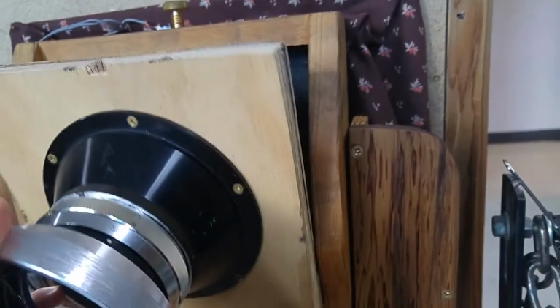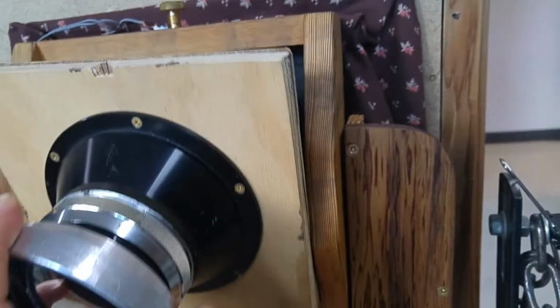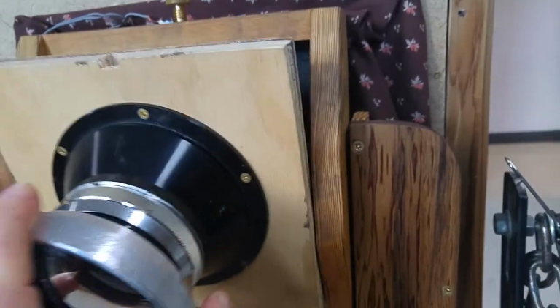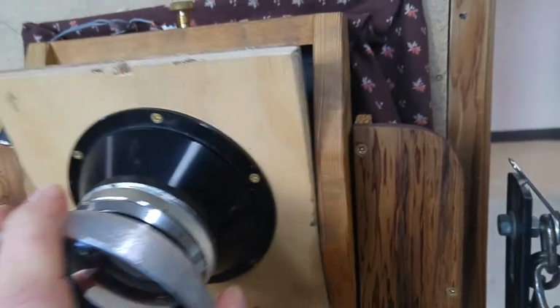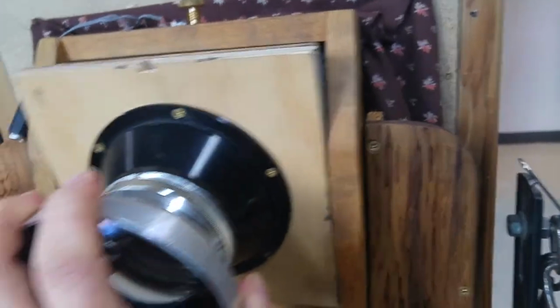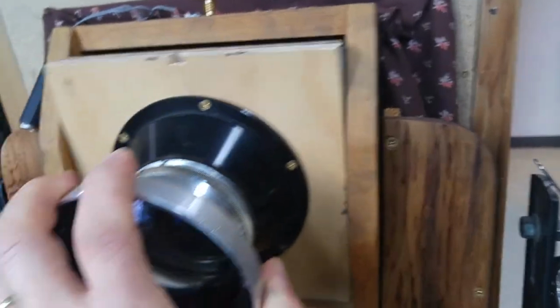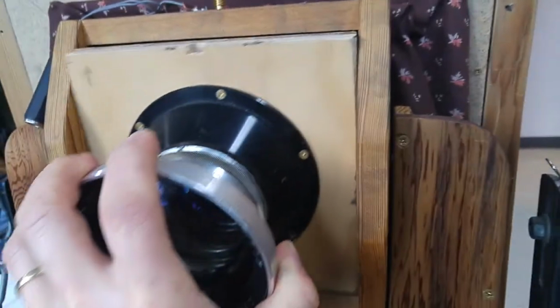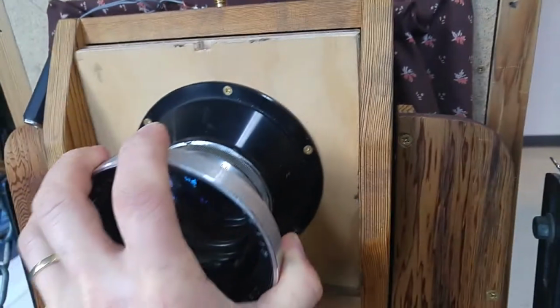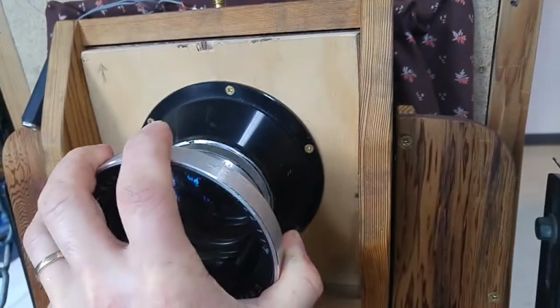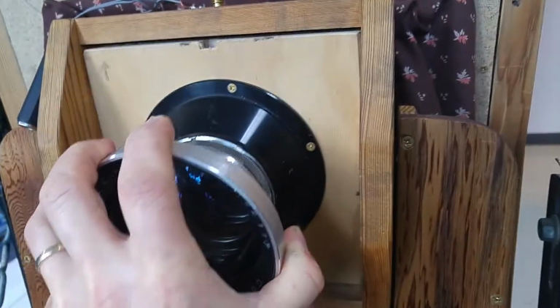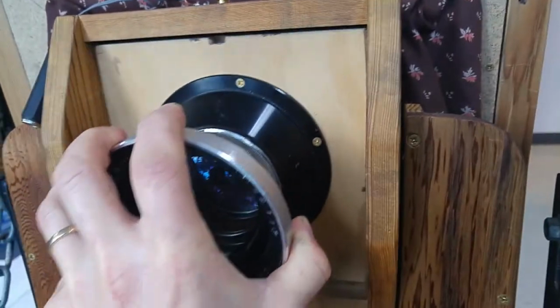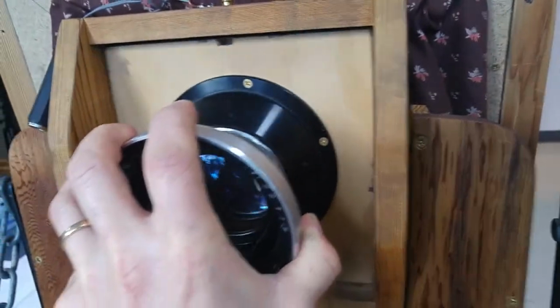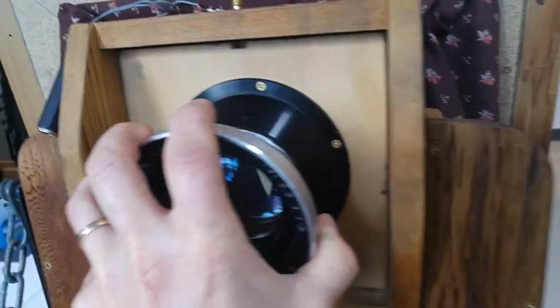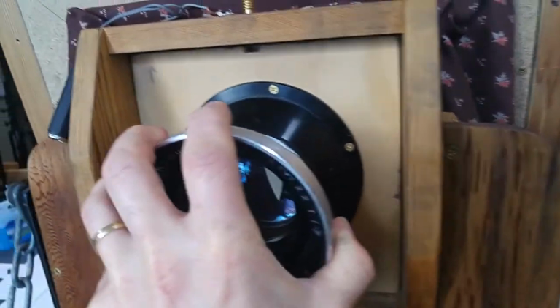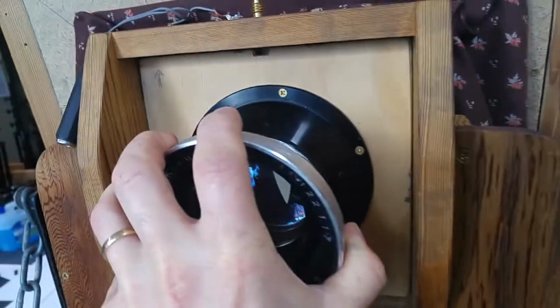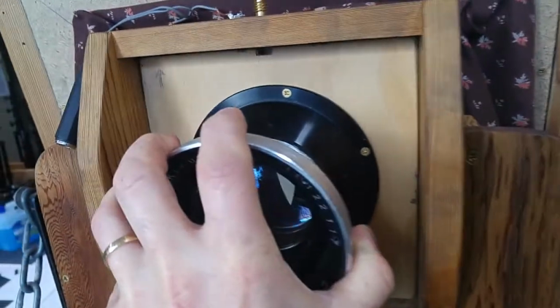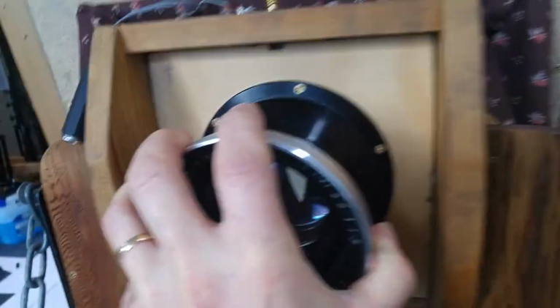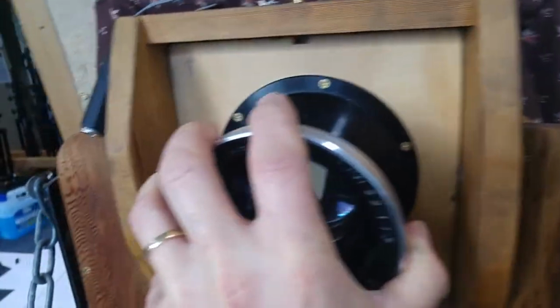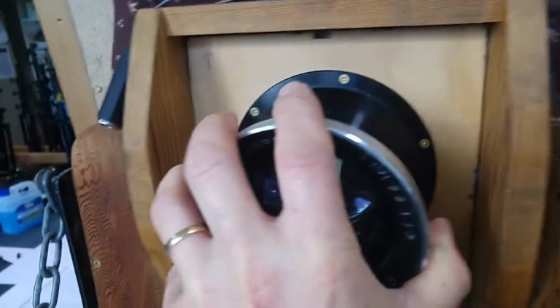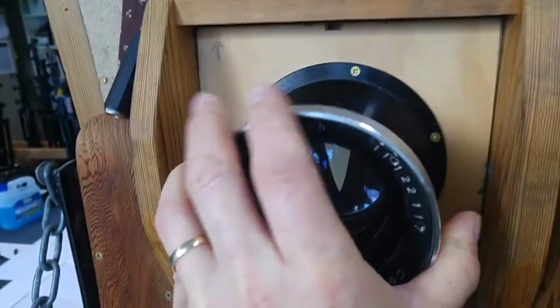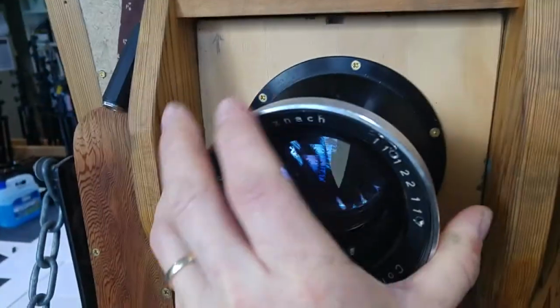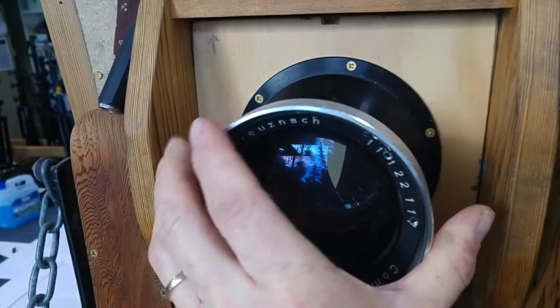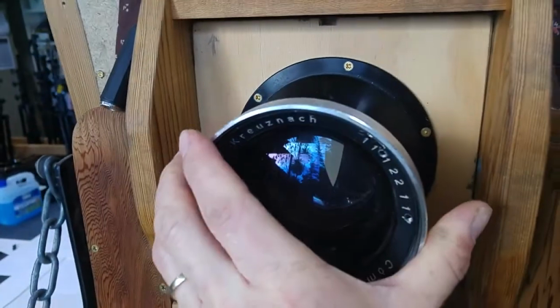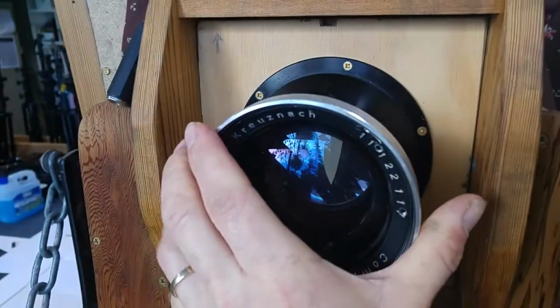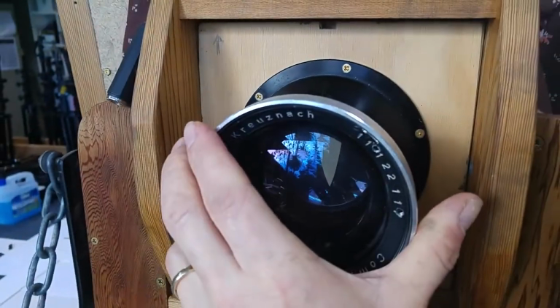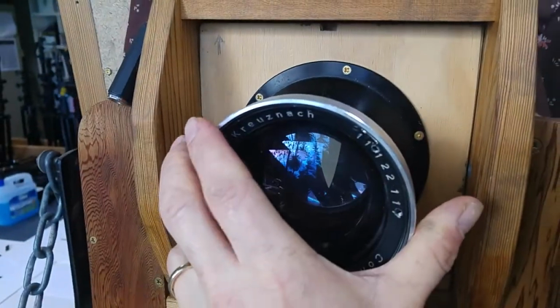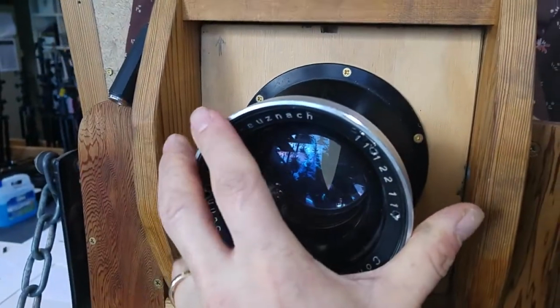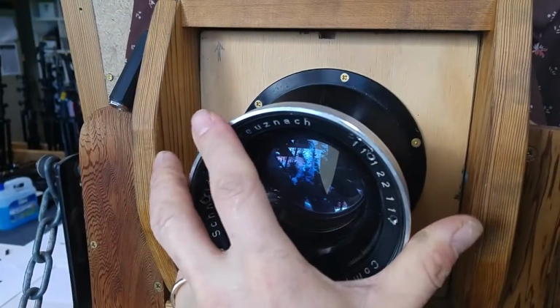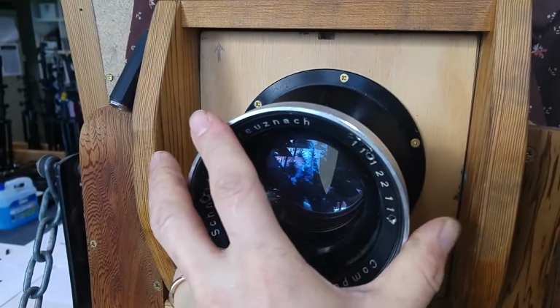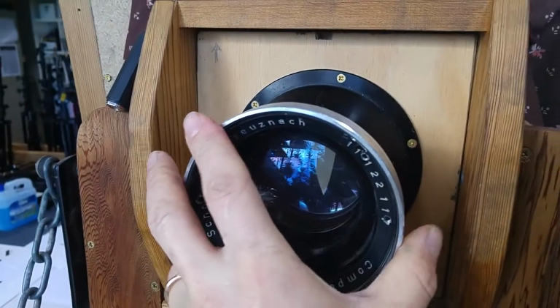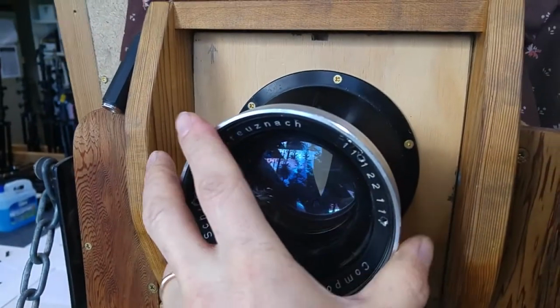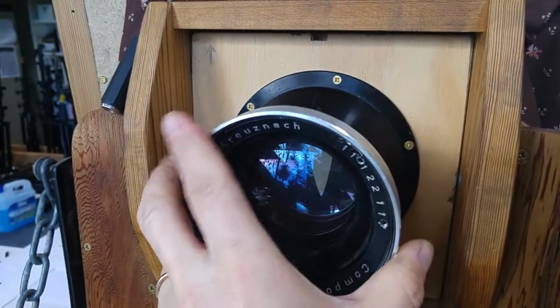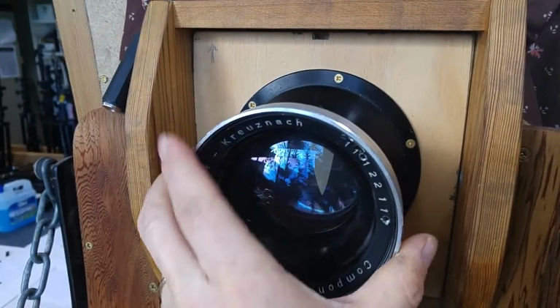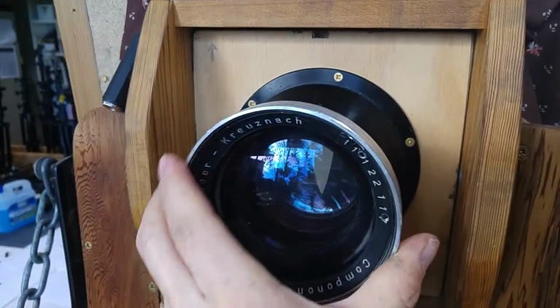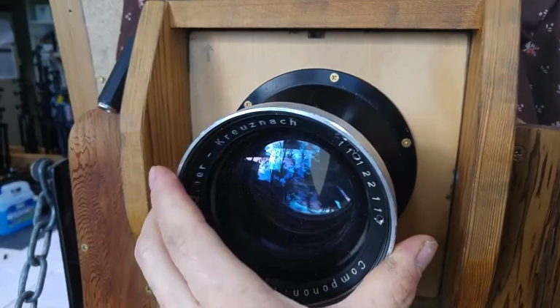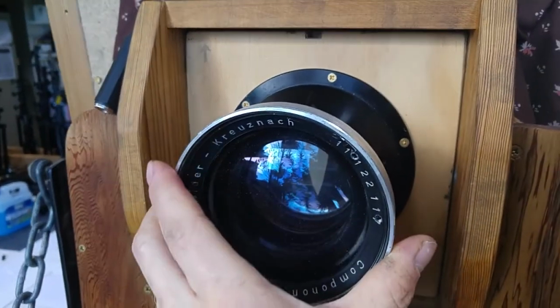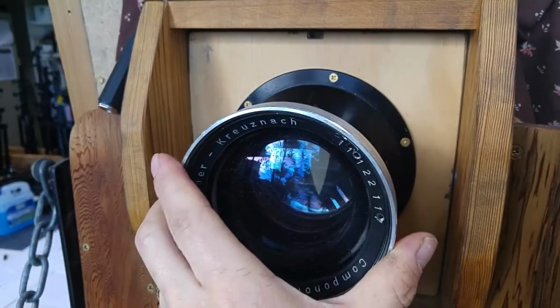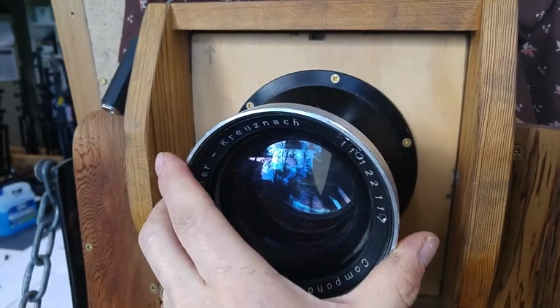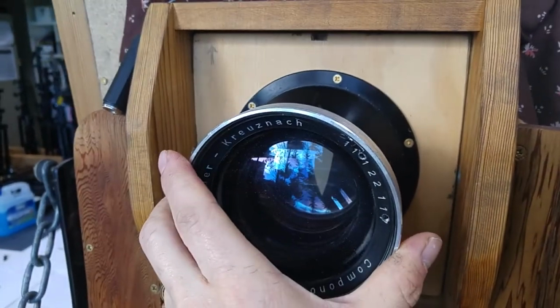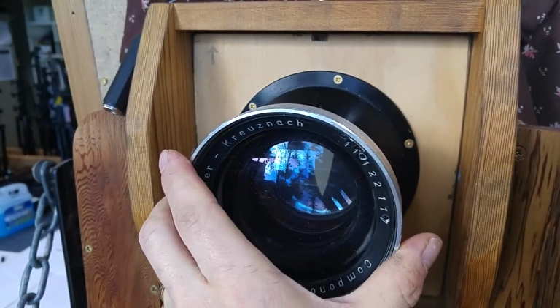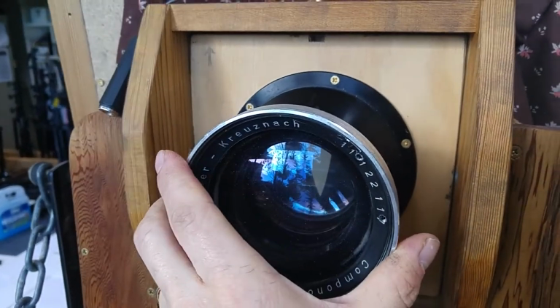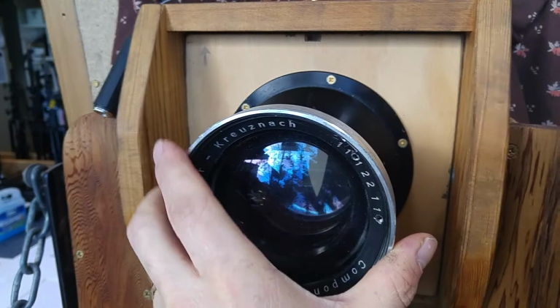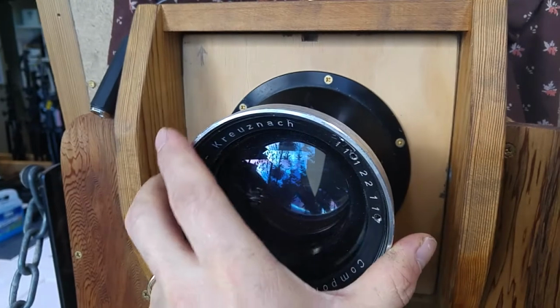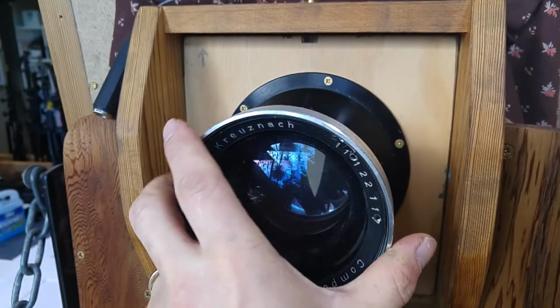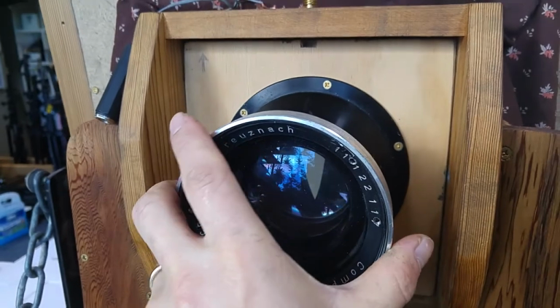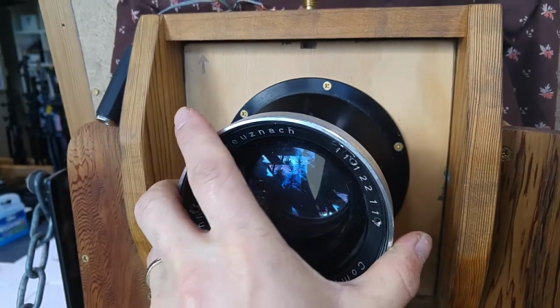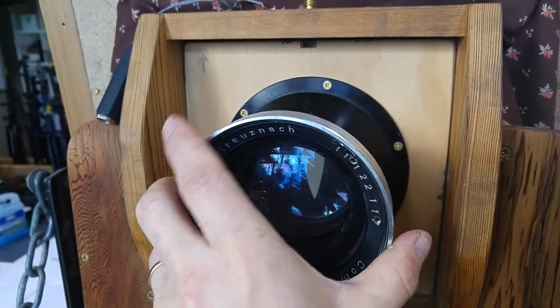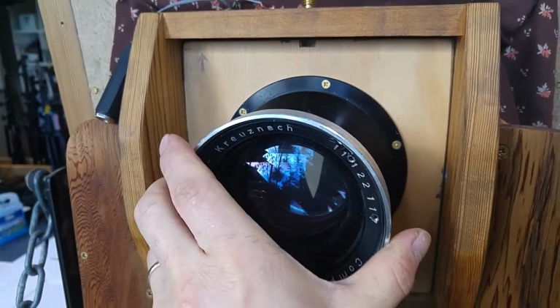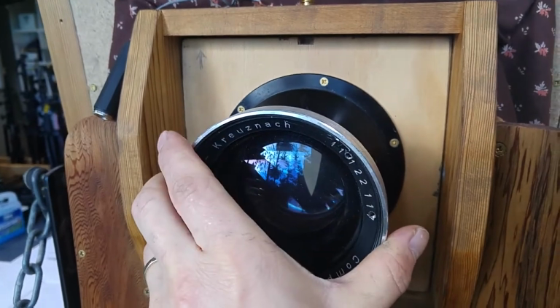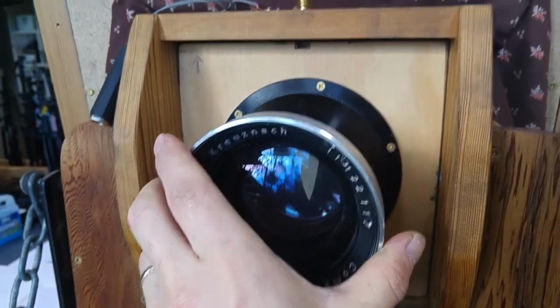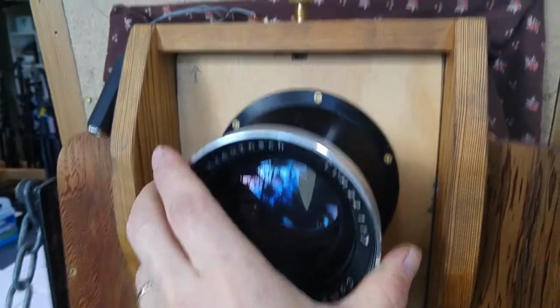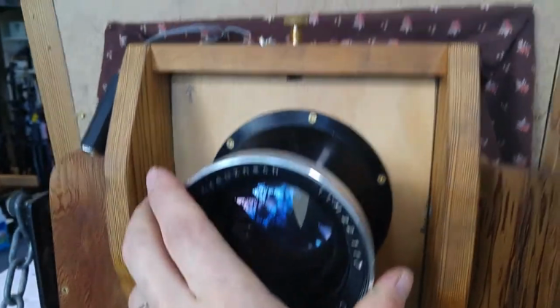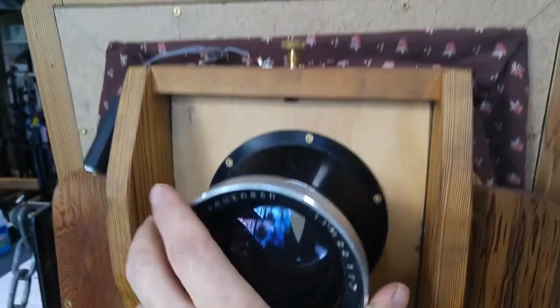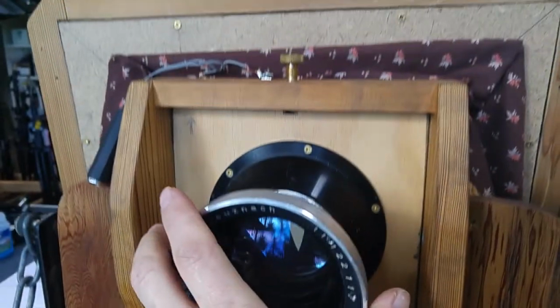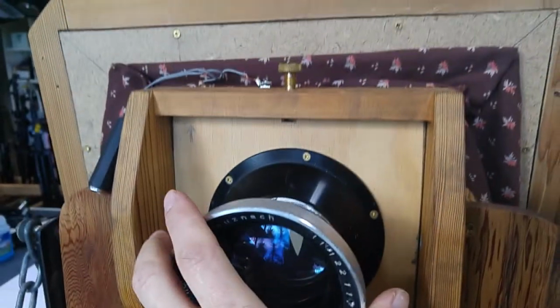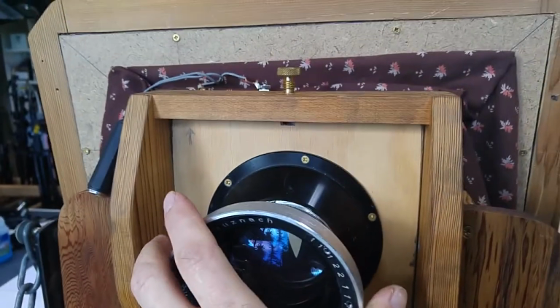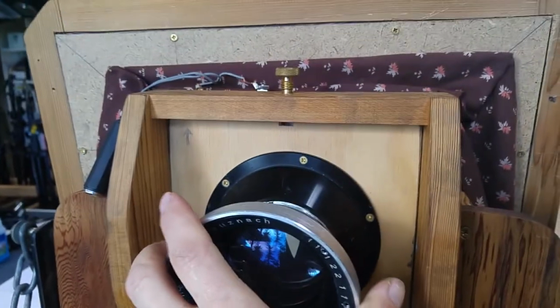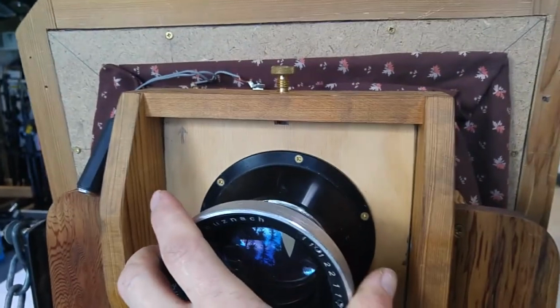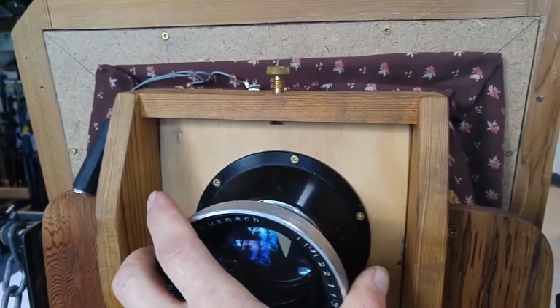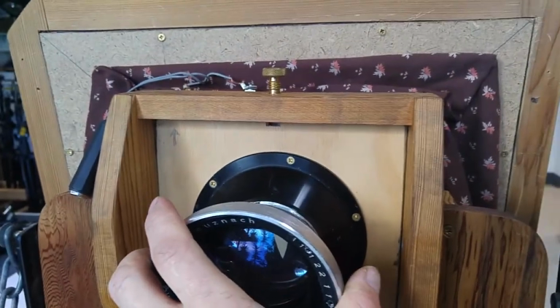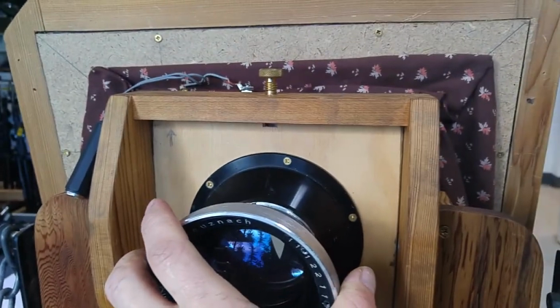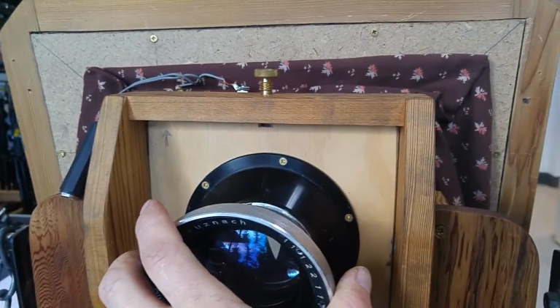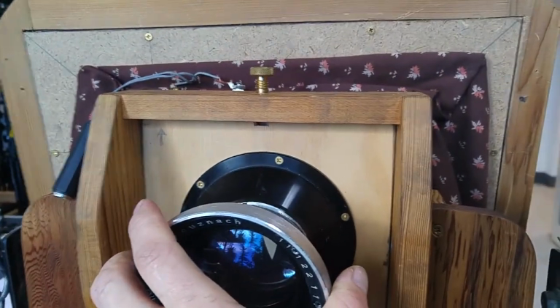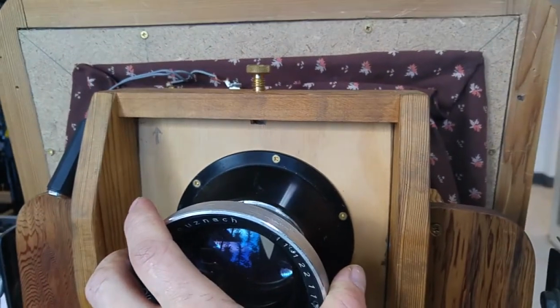This lens is f5.6, so it'd be nice and bright and should also be very nice and sharp.